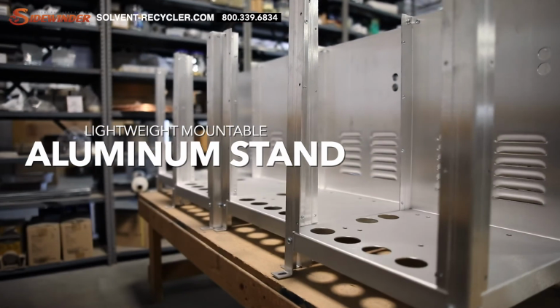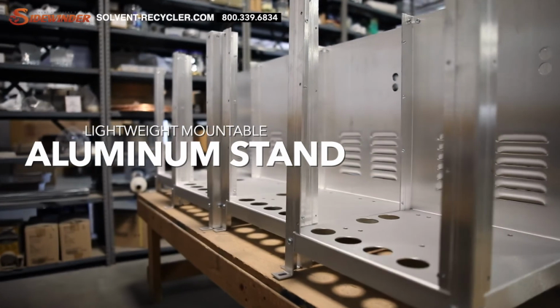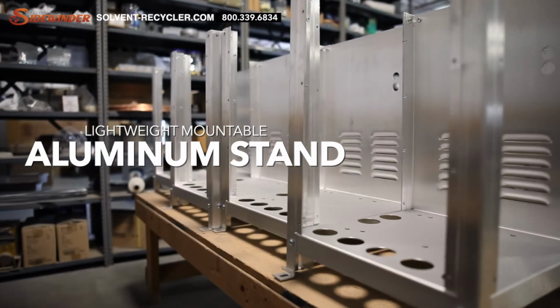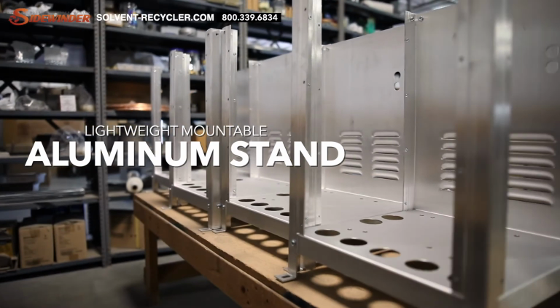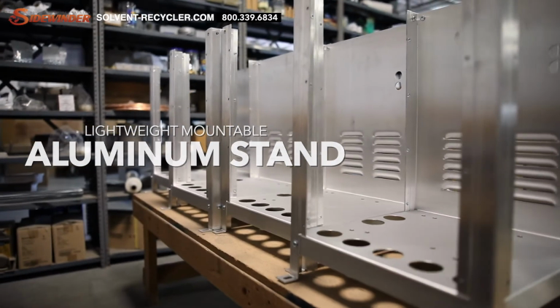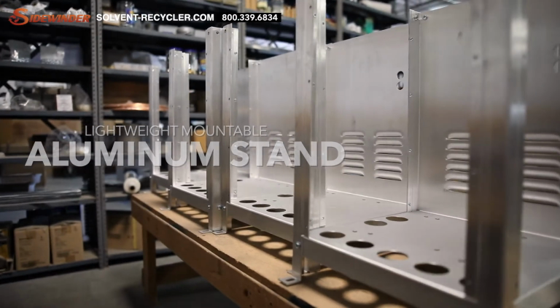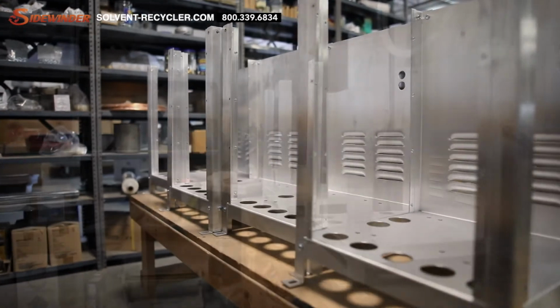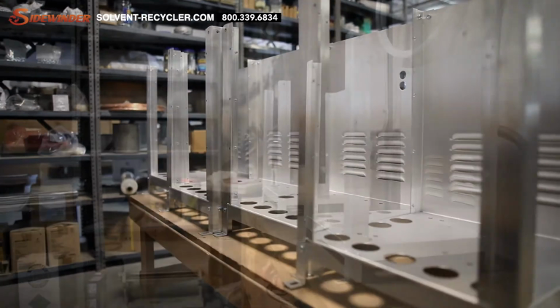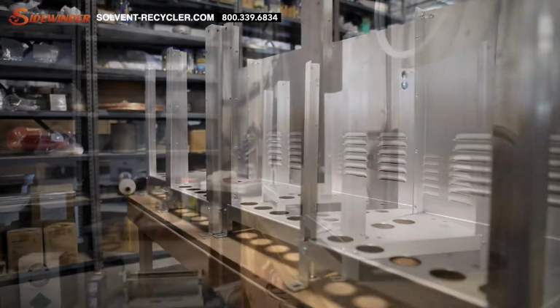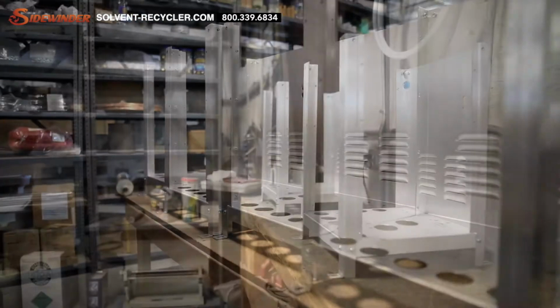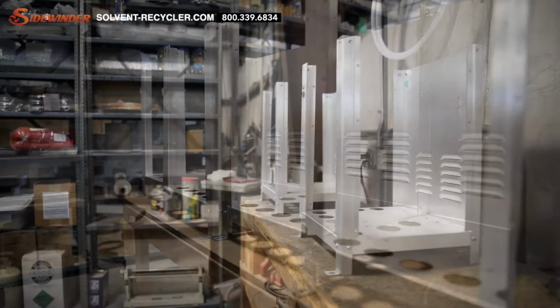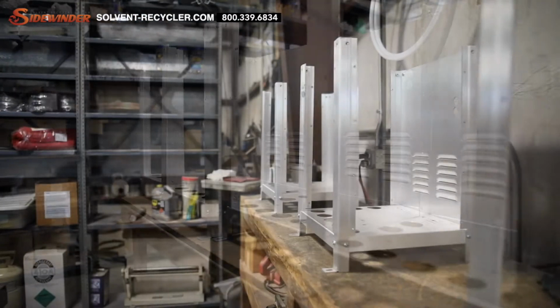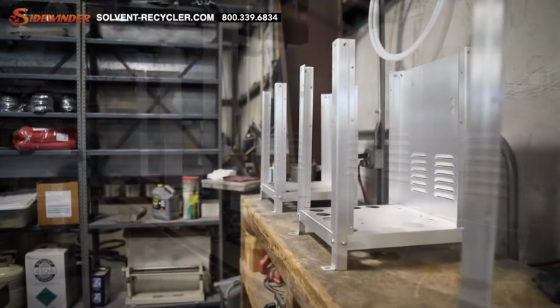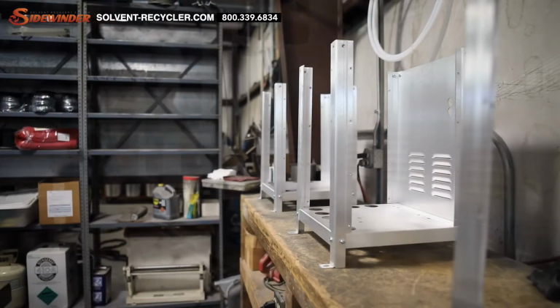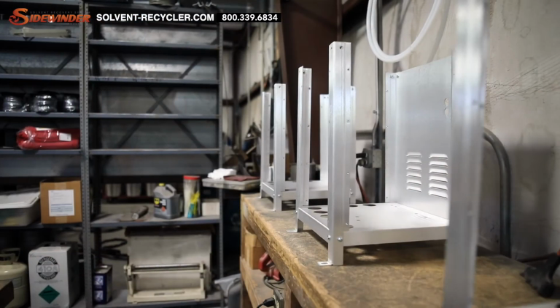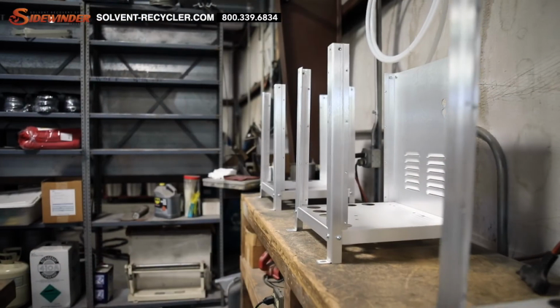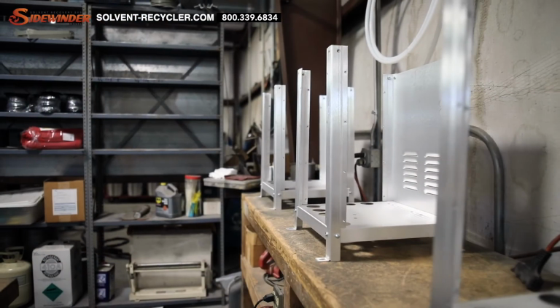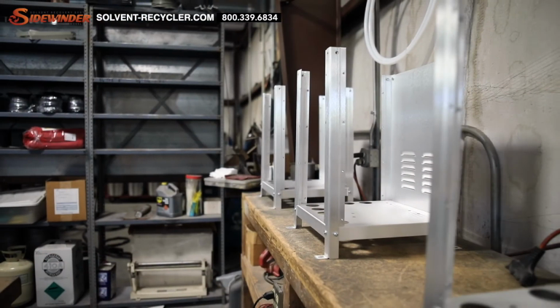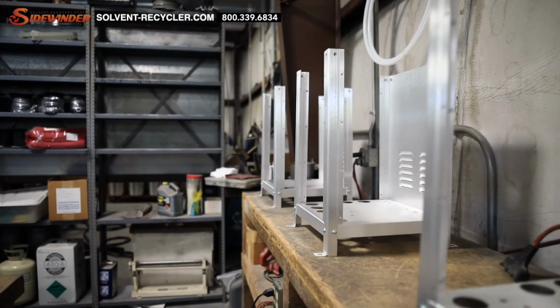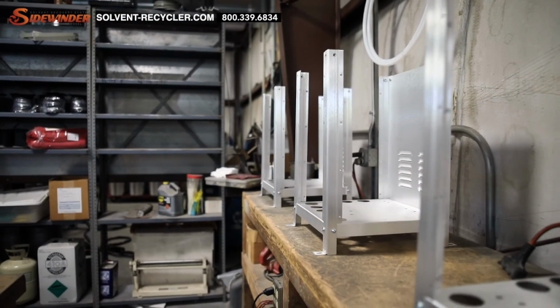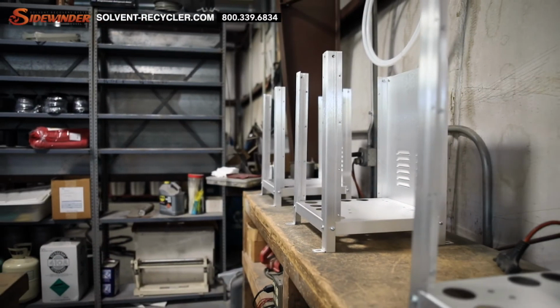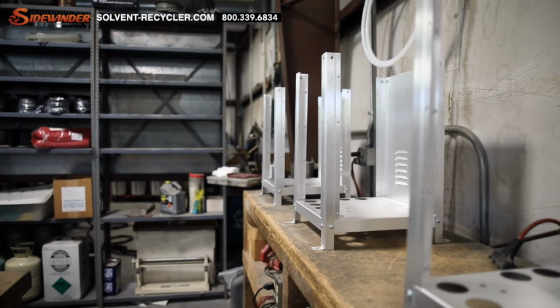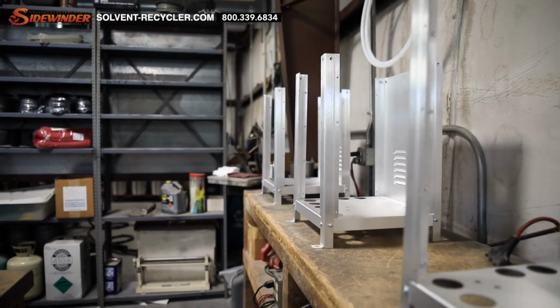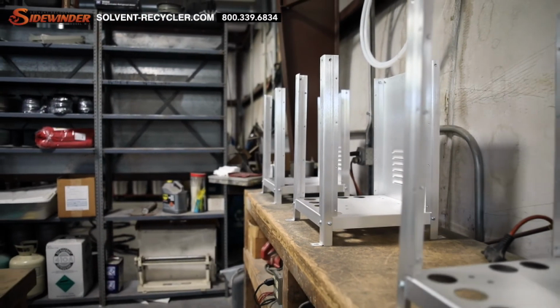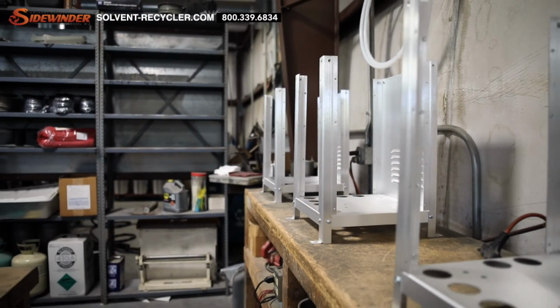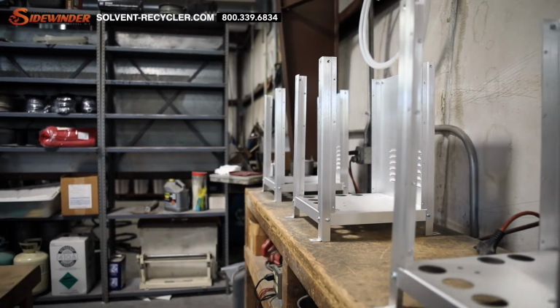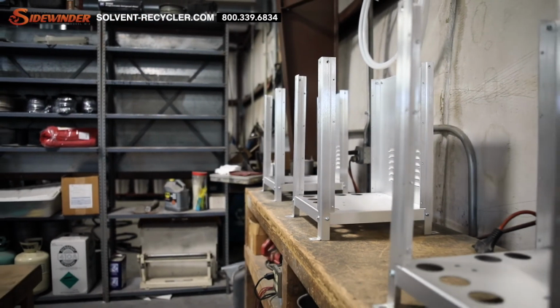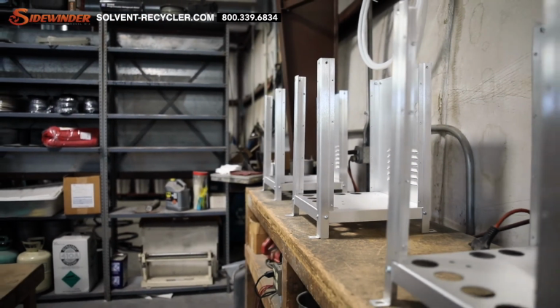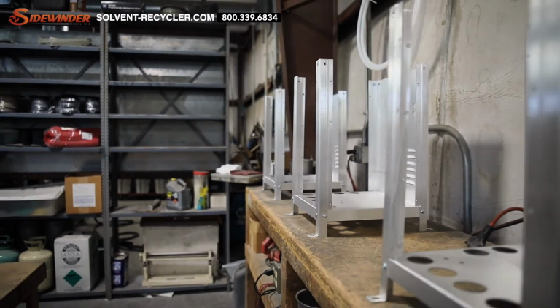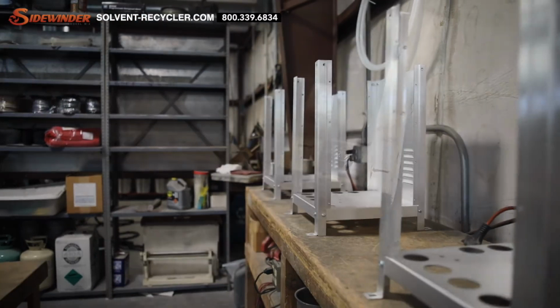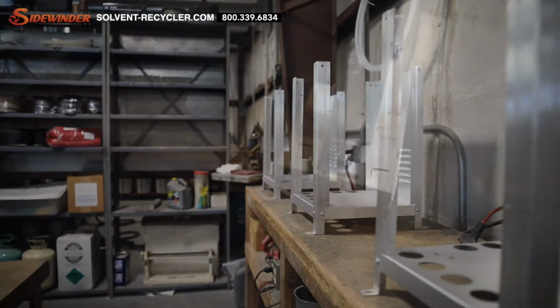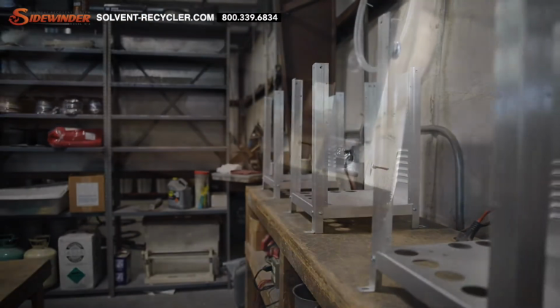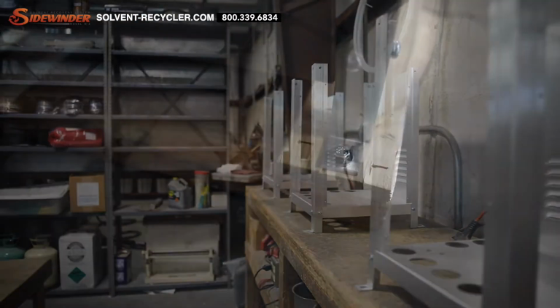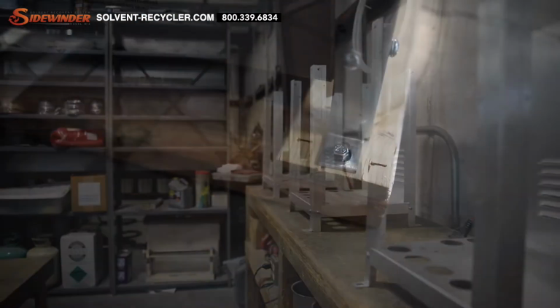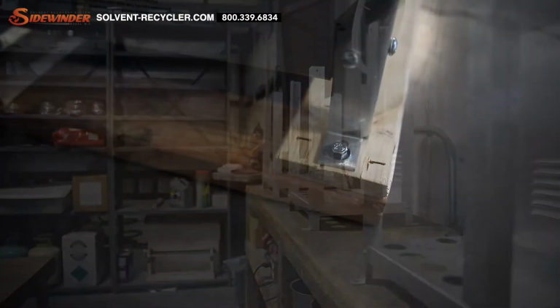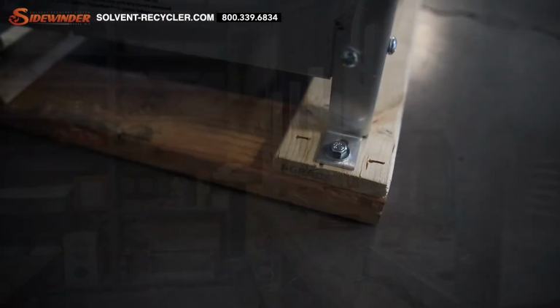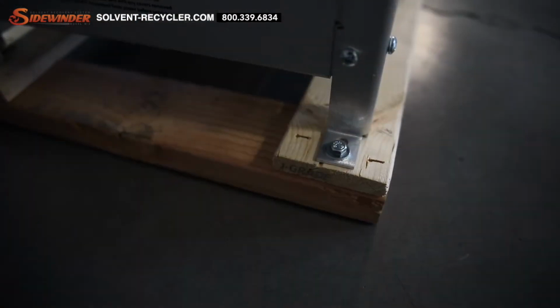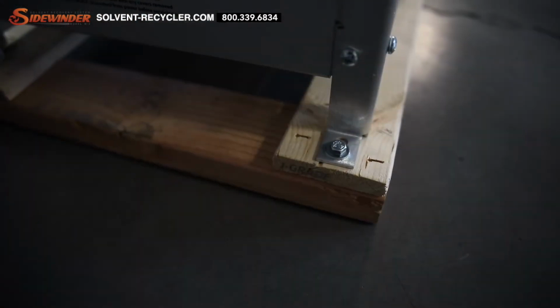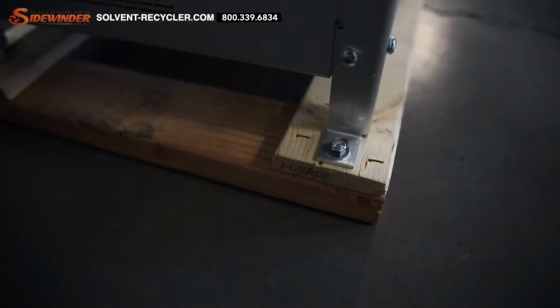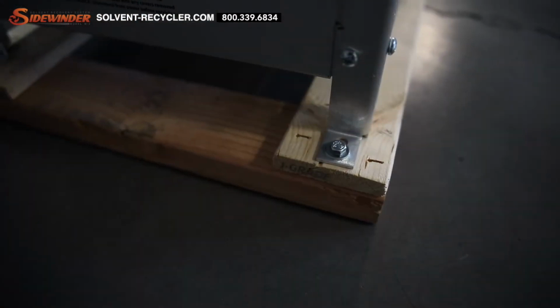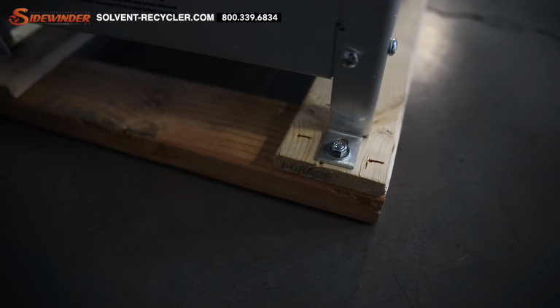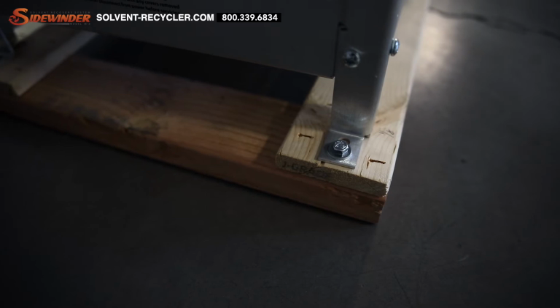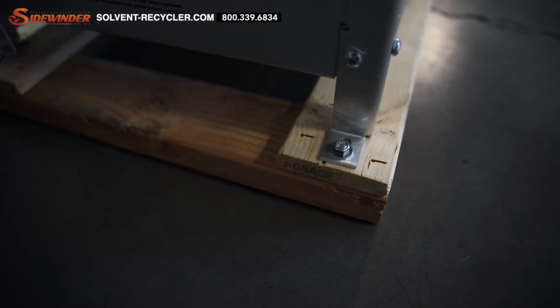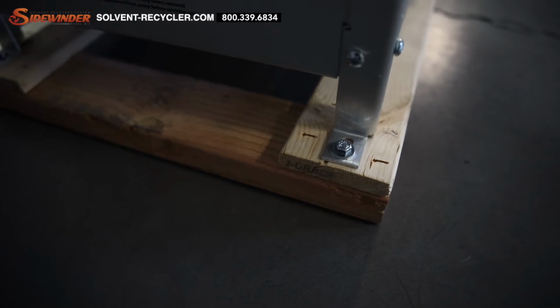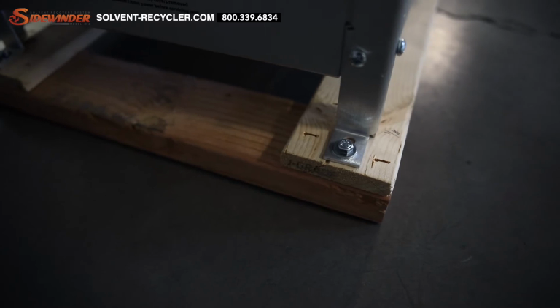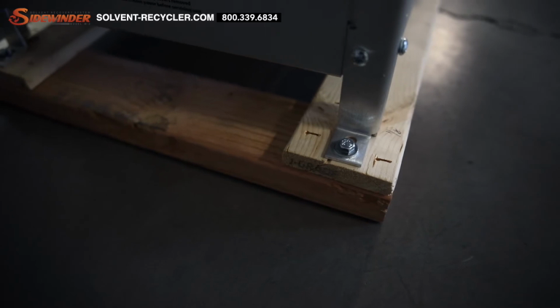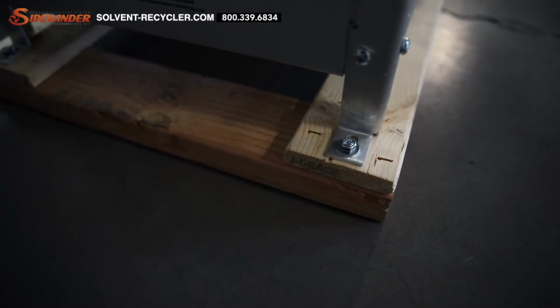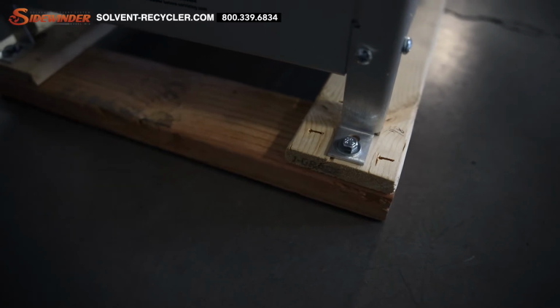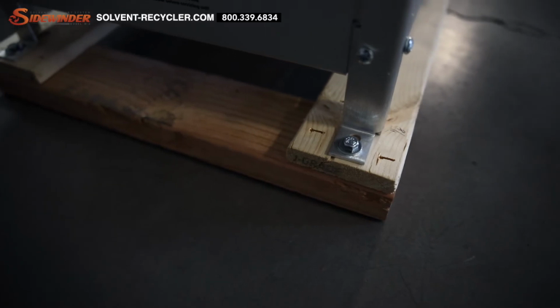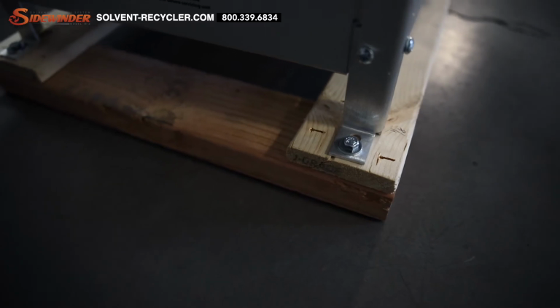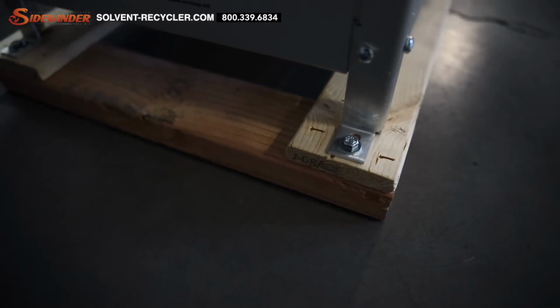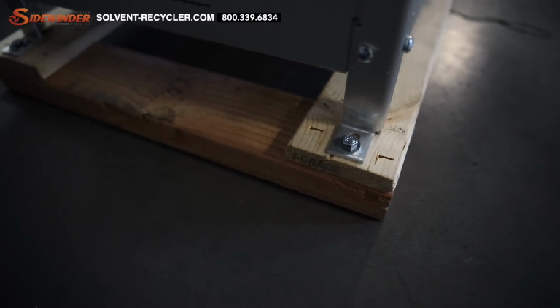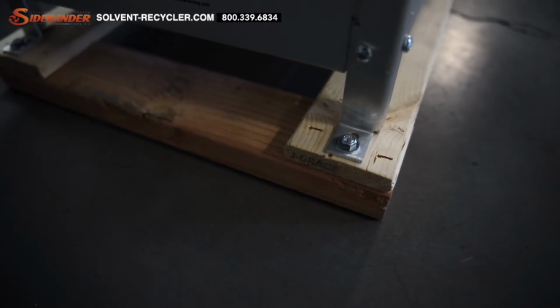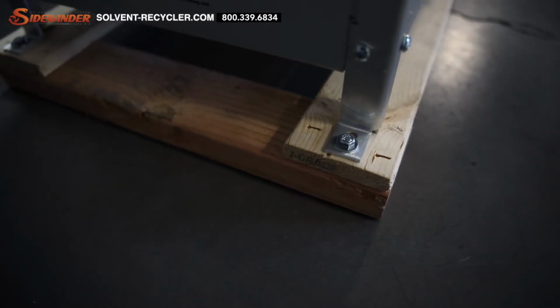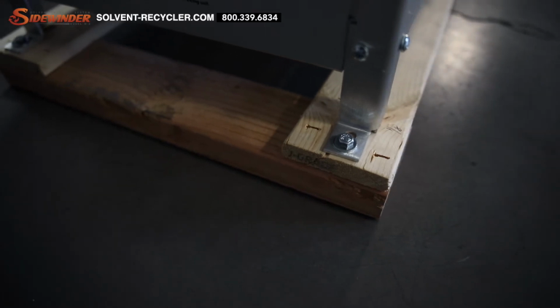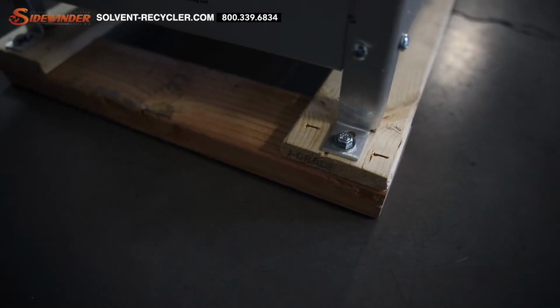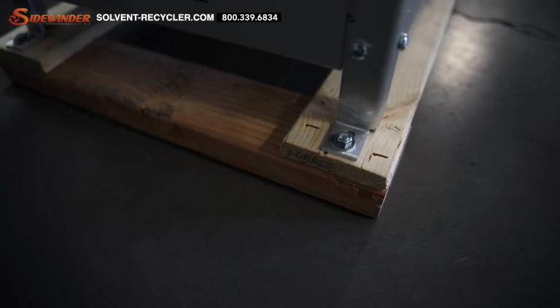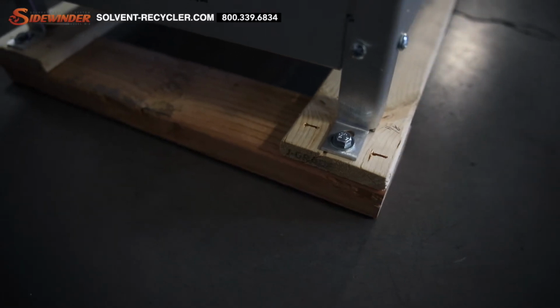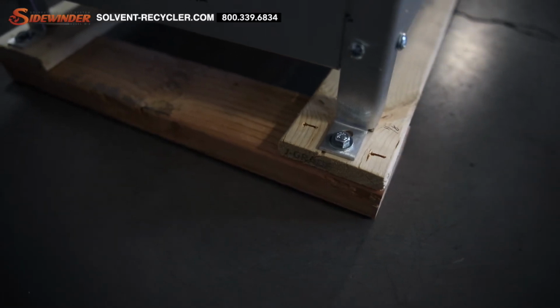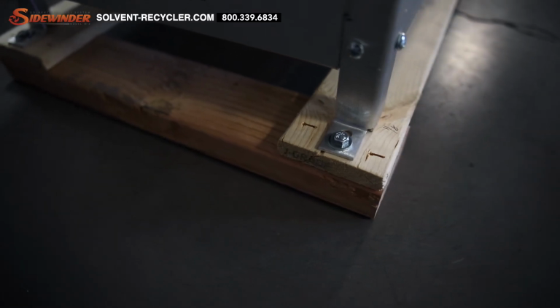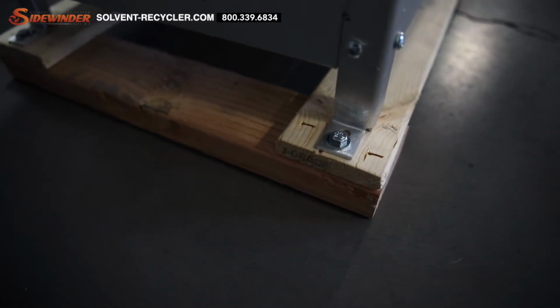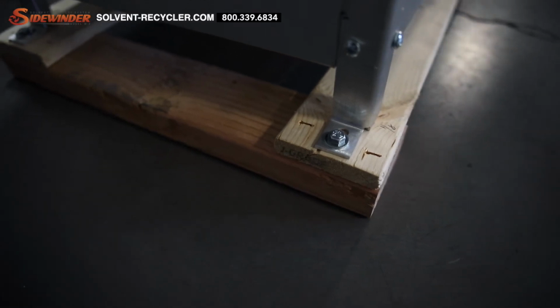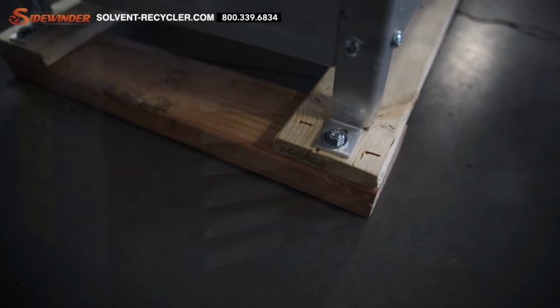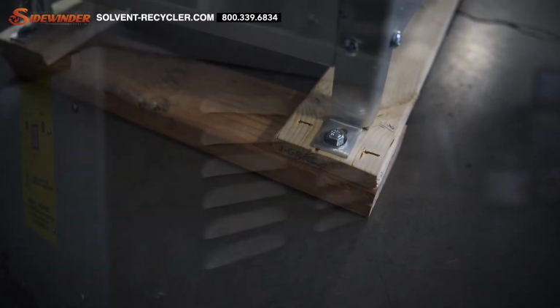The lightweight aluminum stand is mountable via the mounting holes. We recommend mounting in a location that is well-ventilated, out of direct sunlight, under cover, and away from any other source of heat.